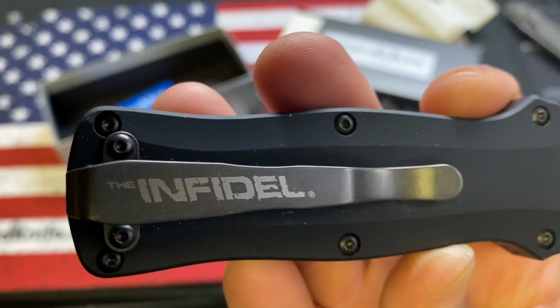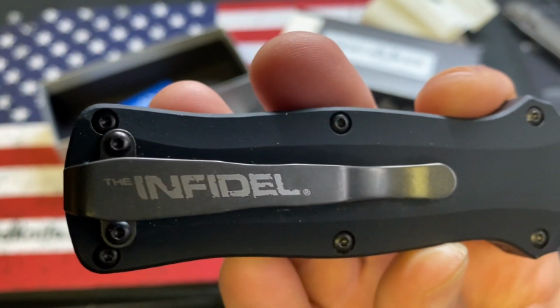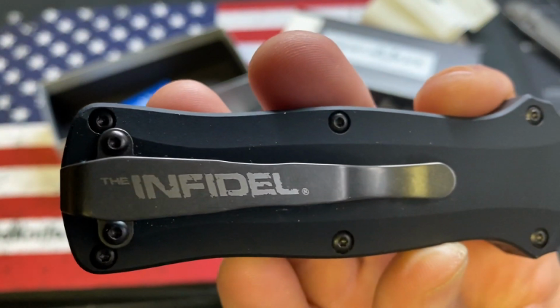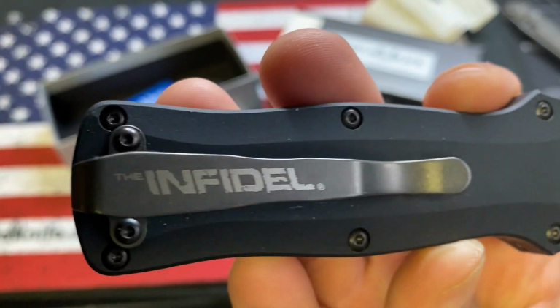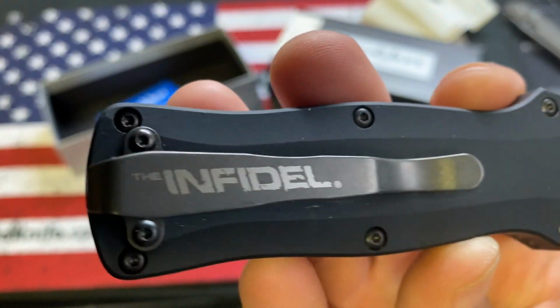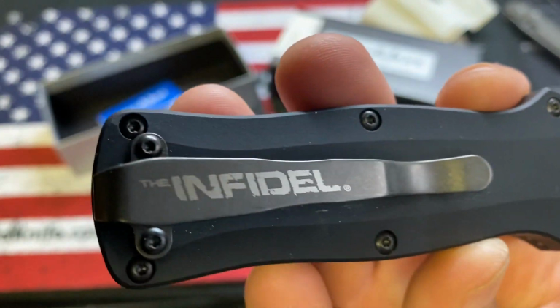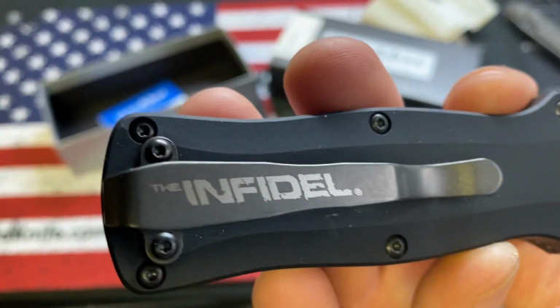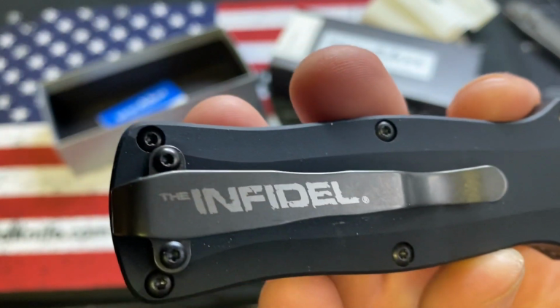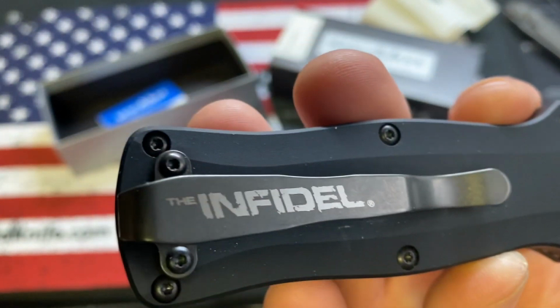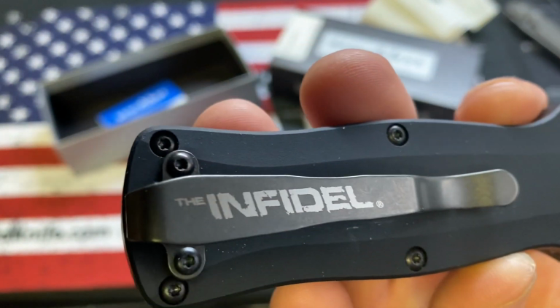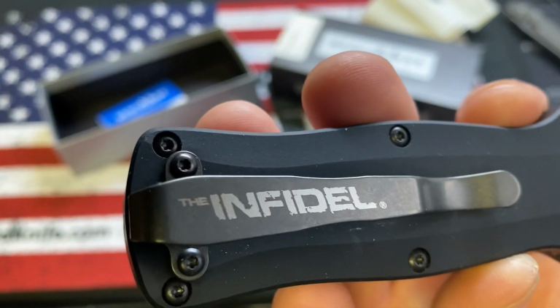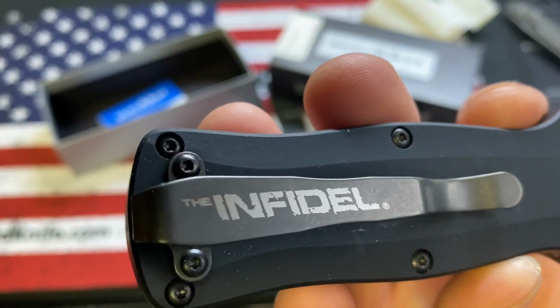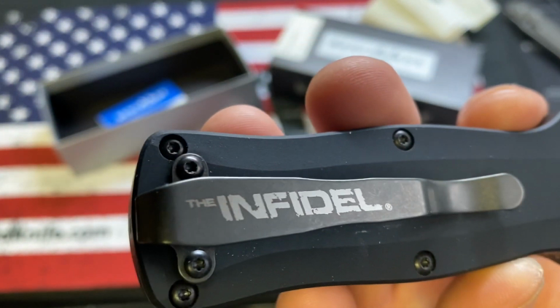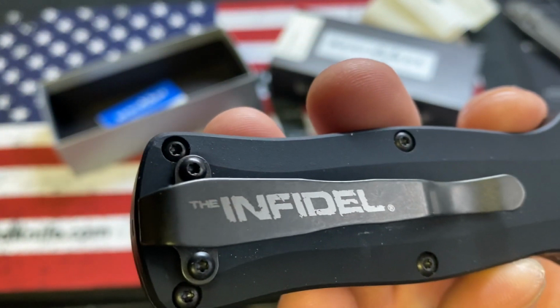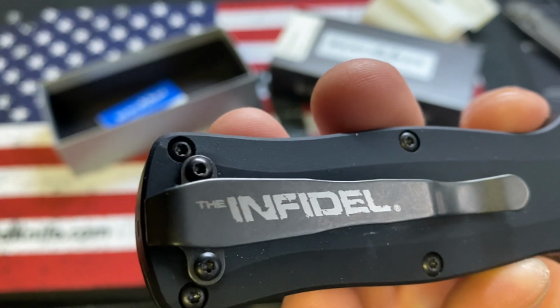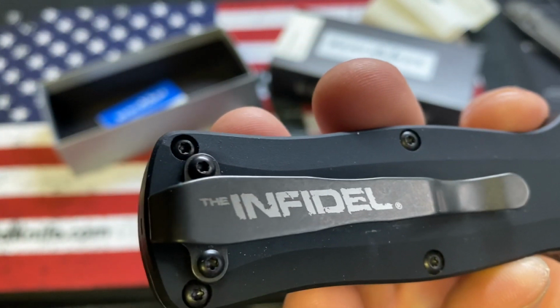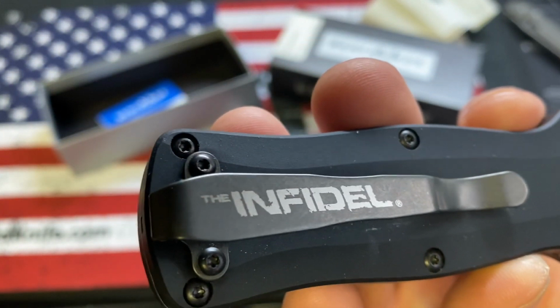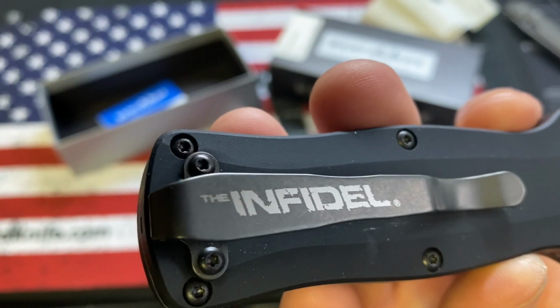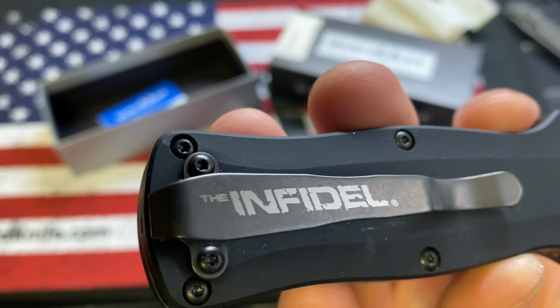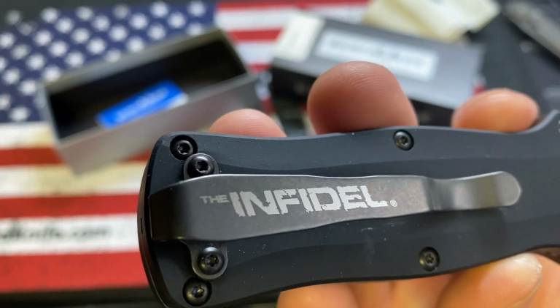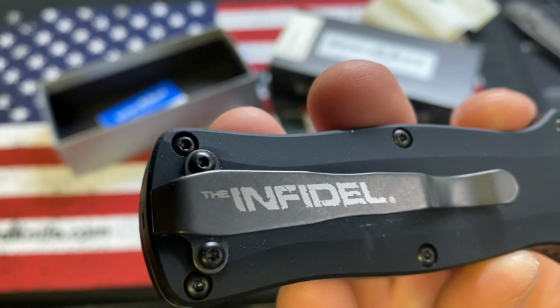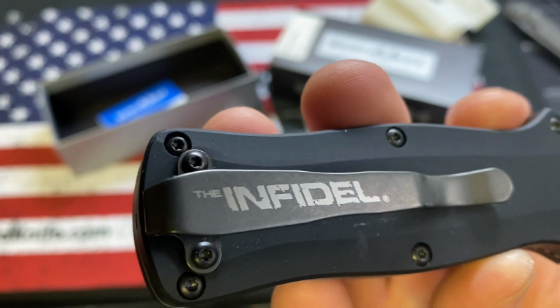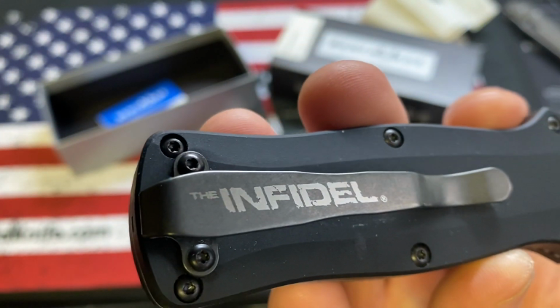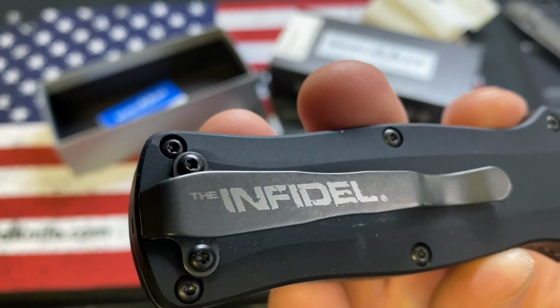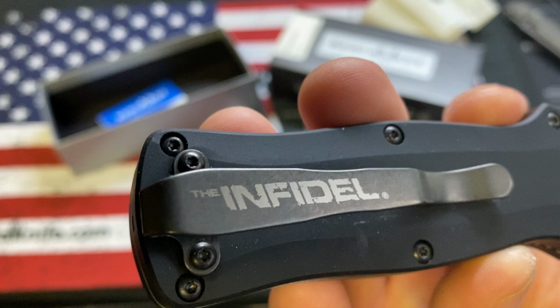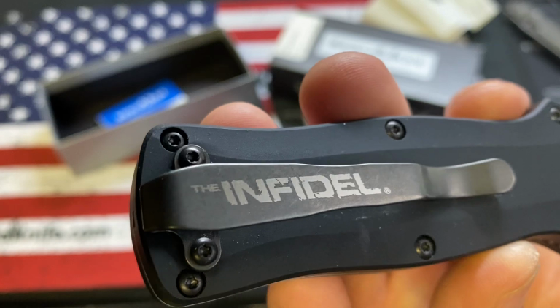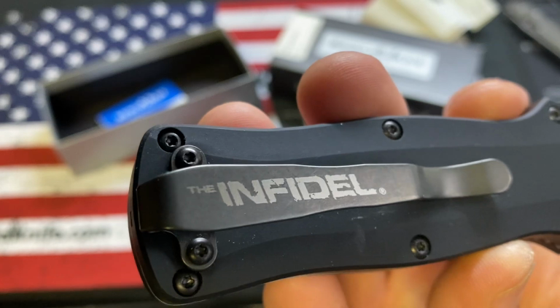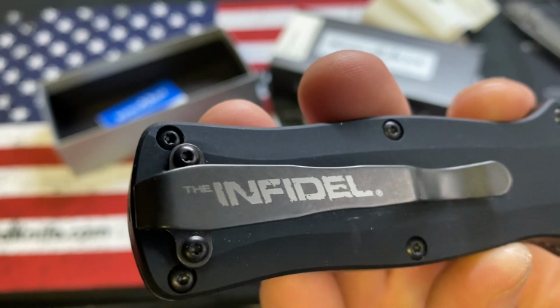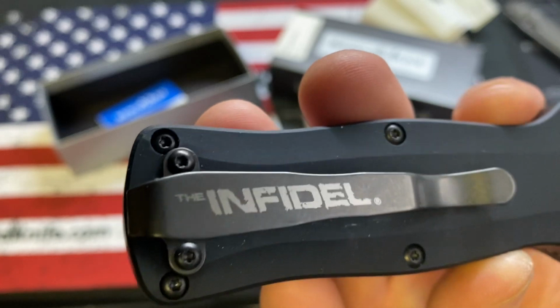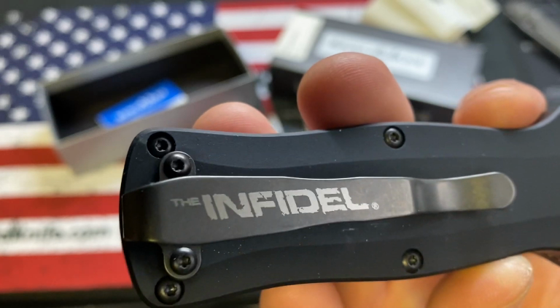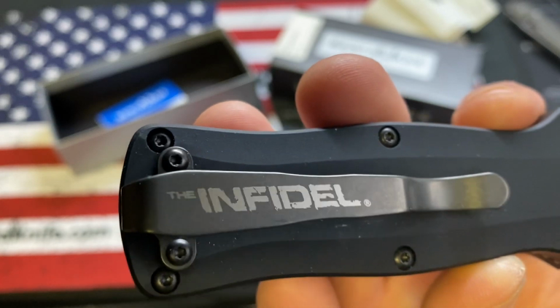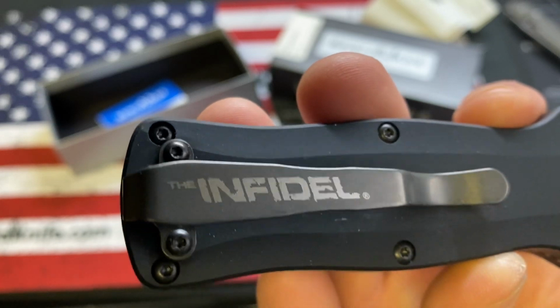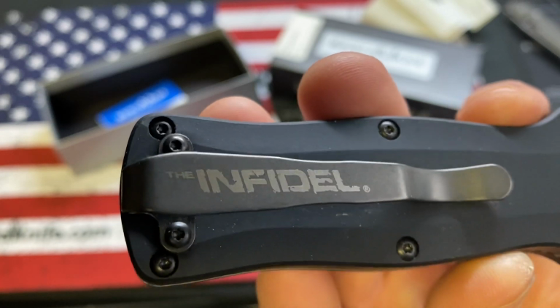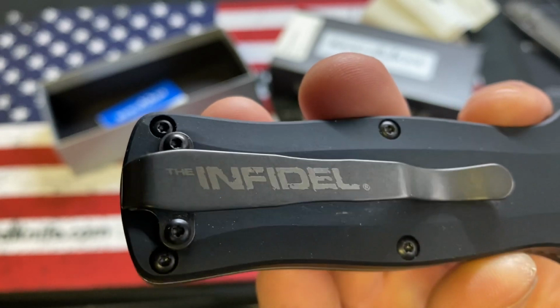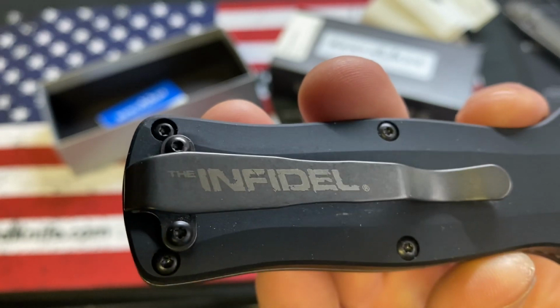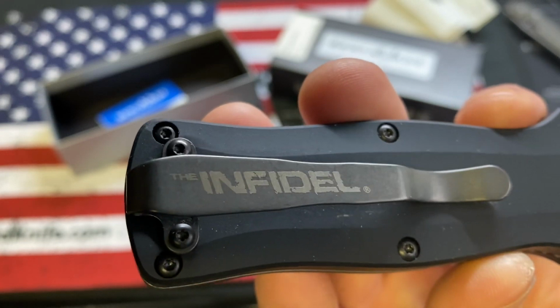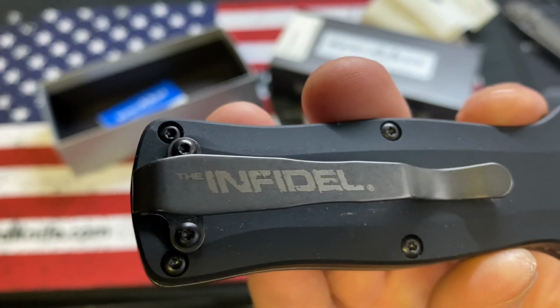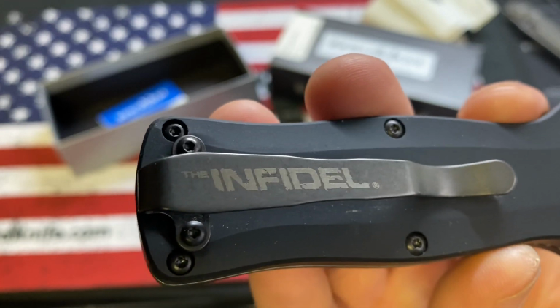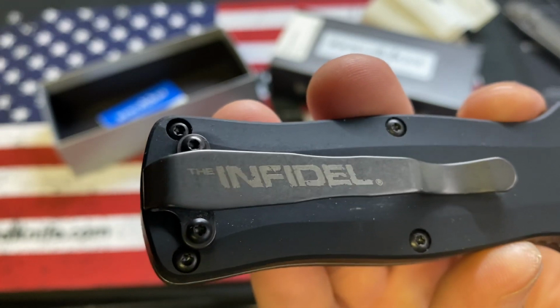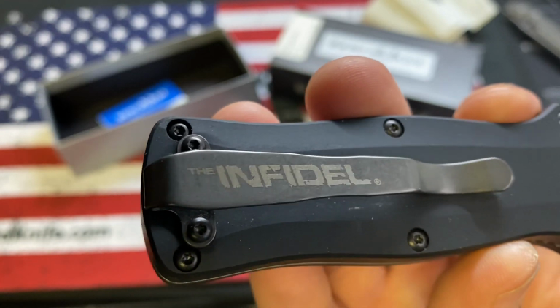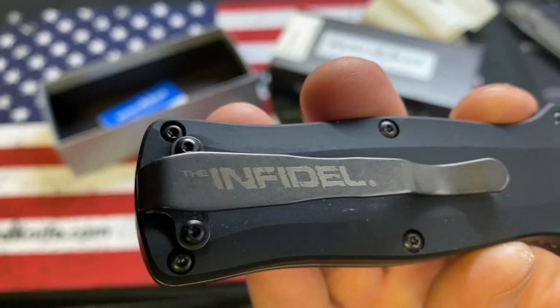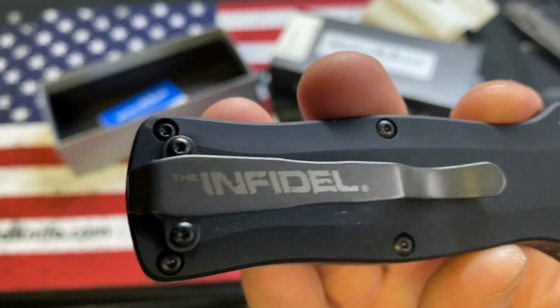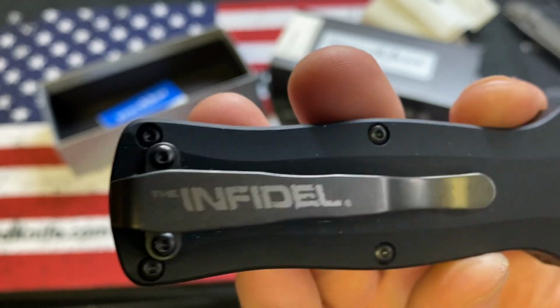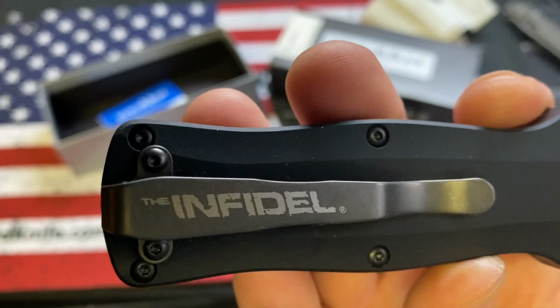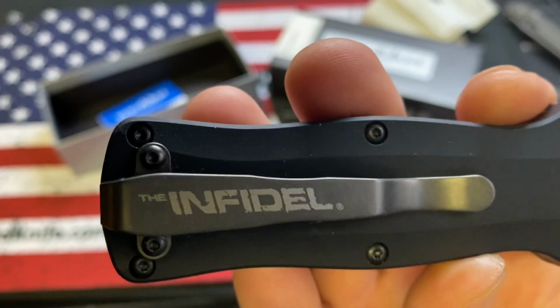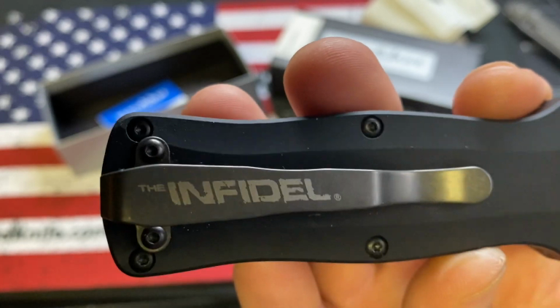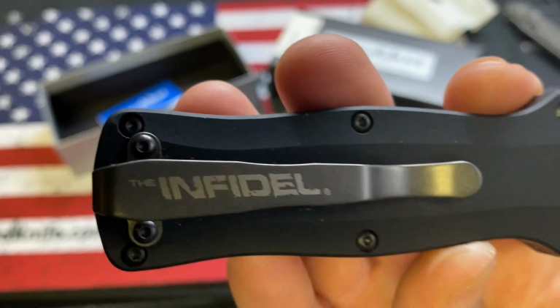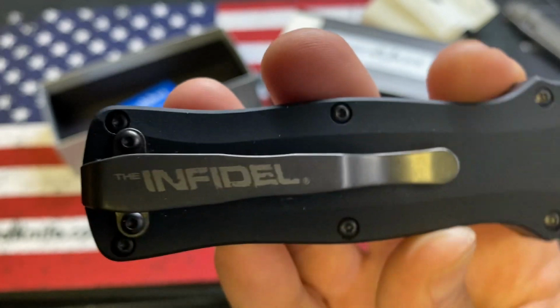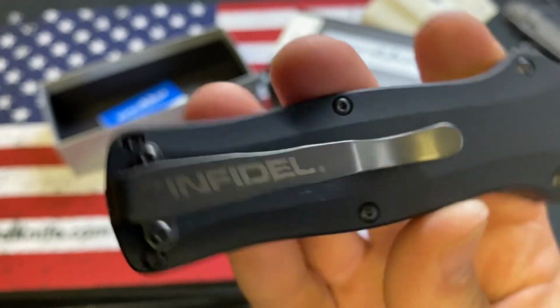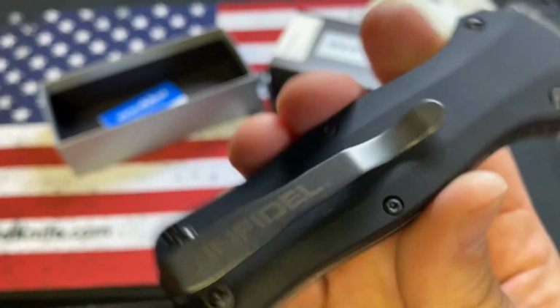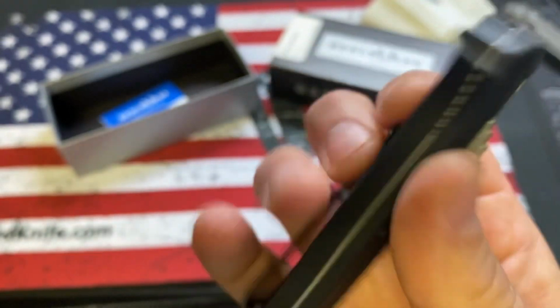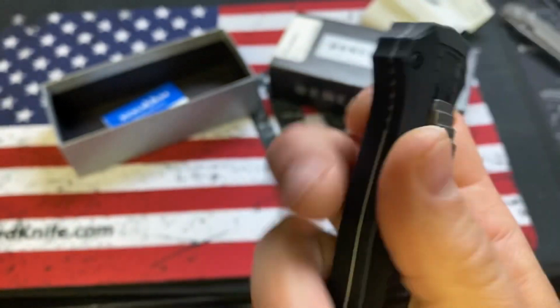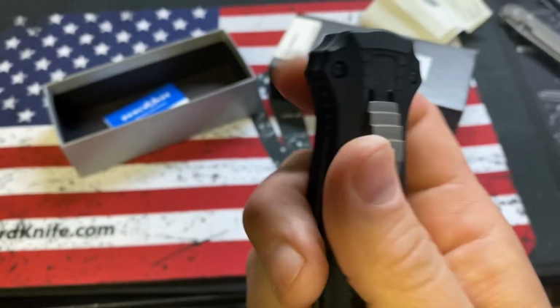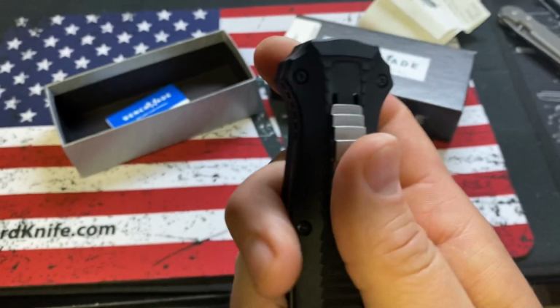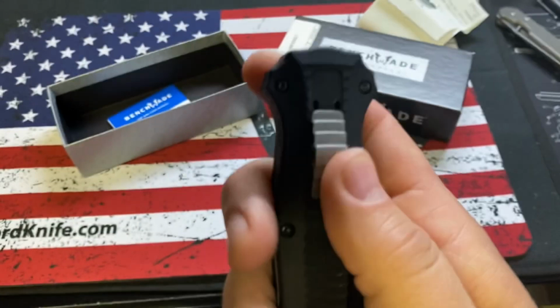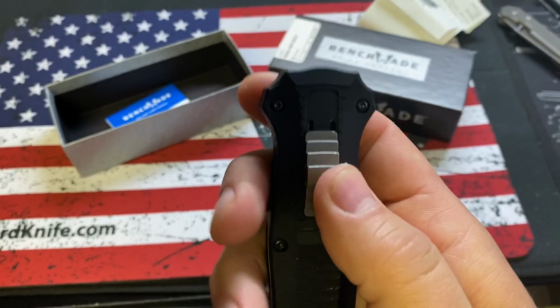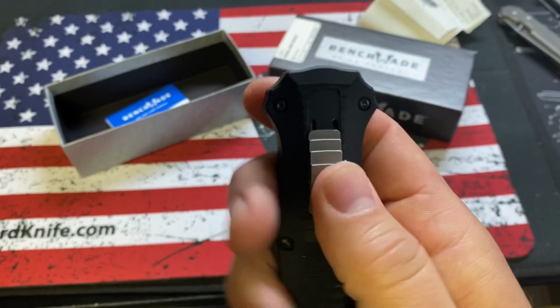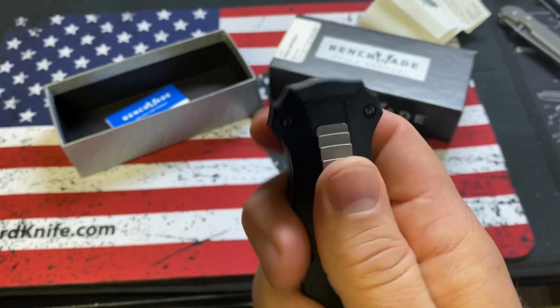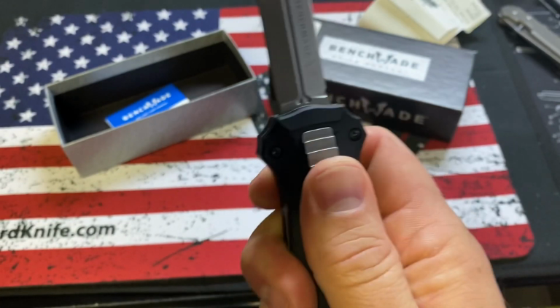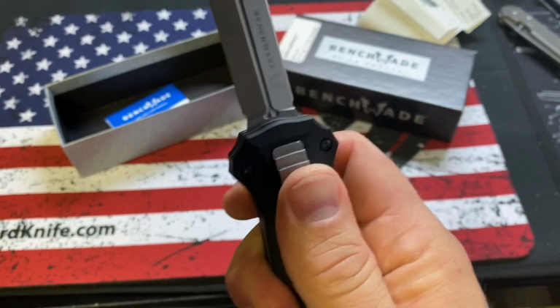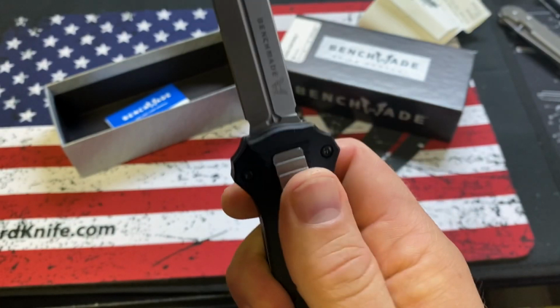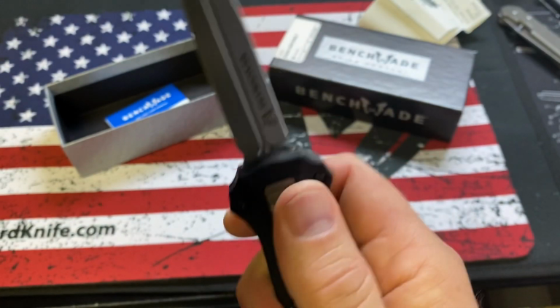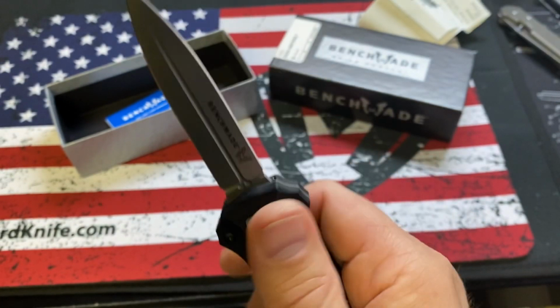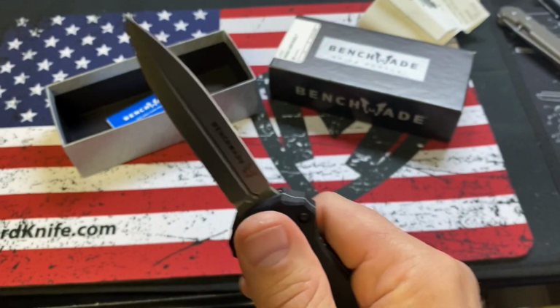I think that script is supposed to be like that. There's a little bit of wear on the pocket clip.